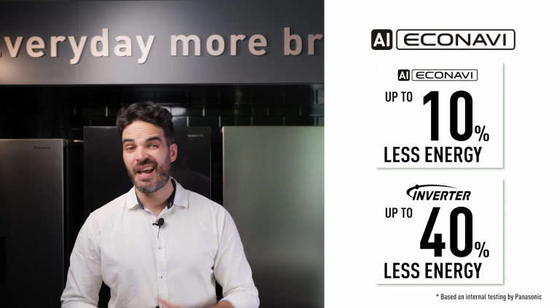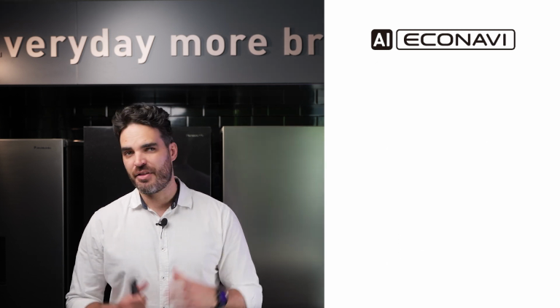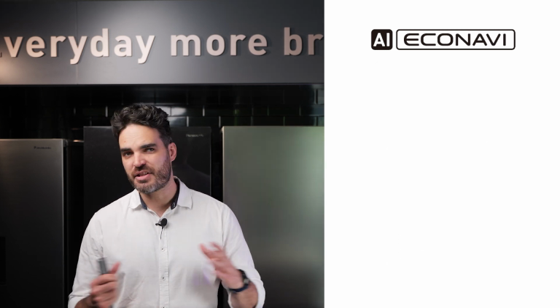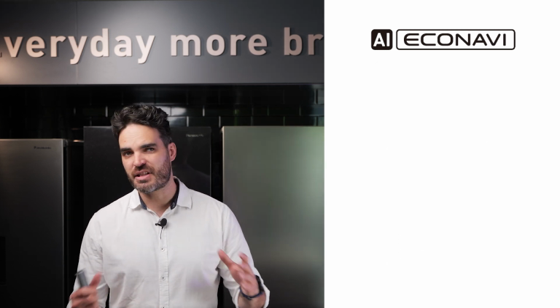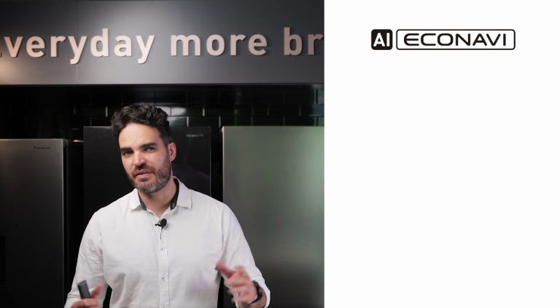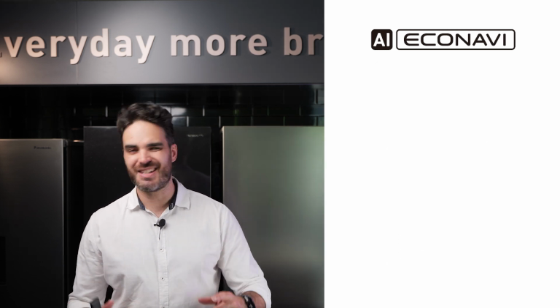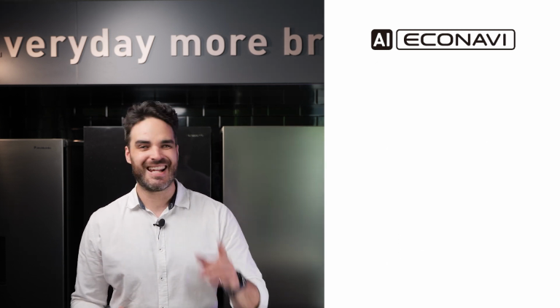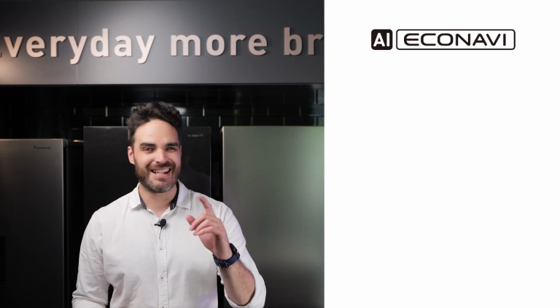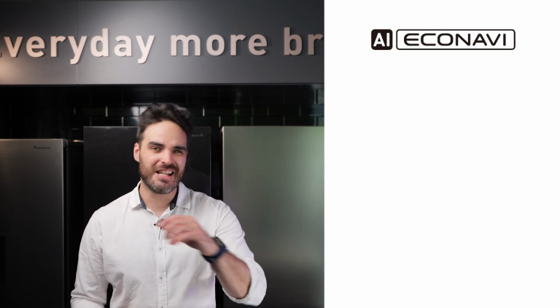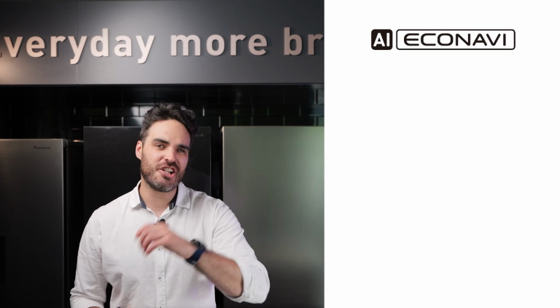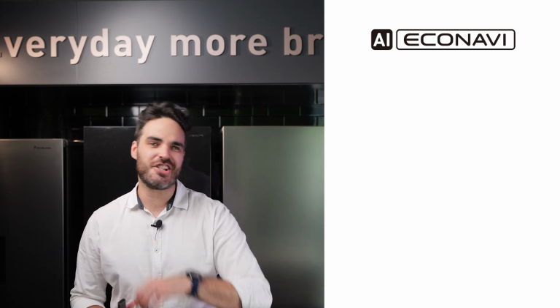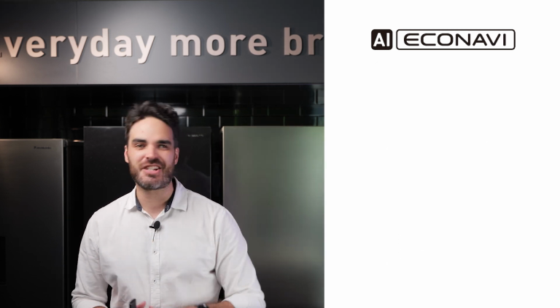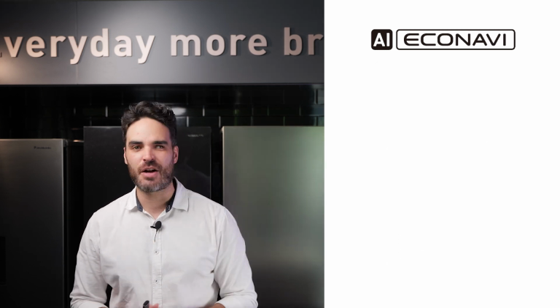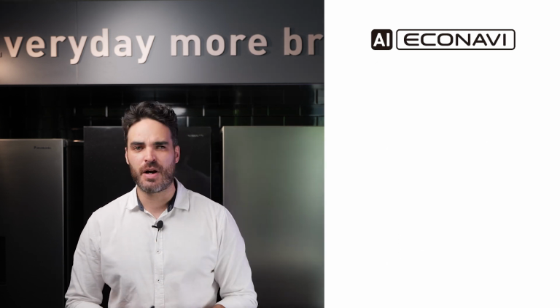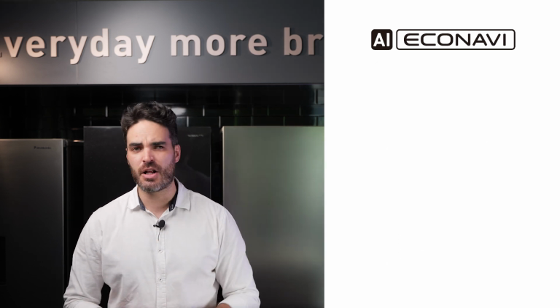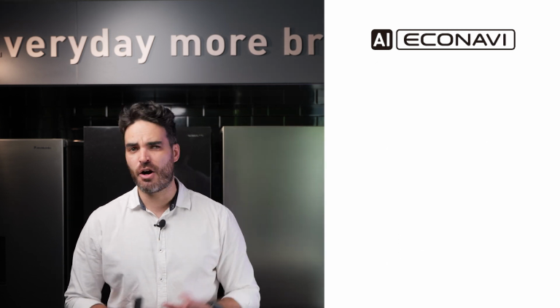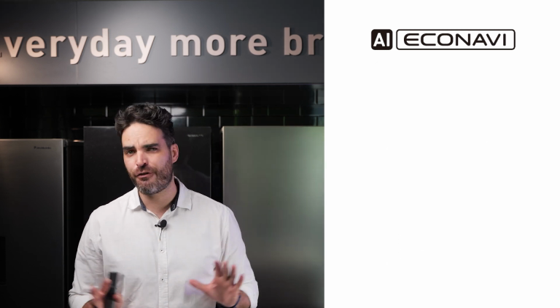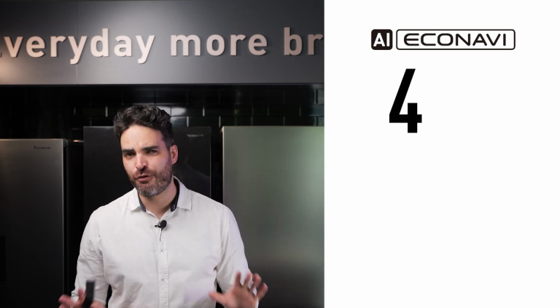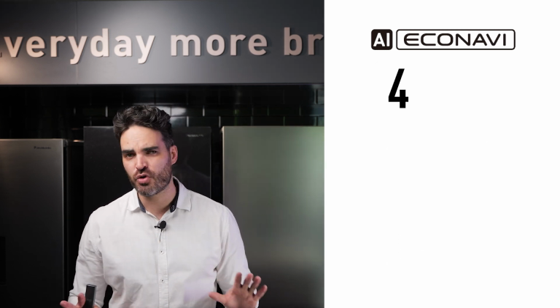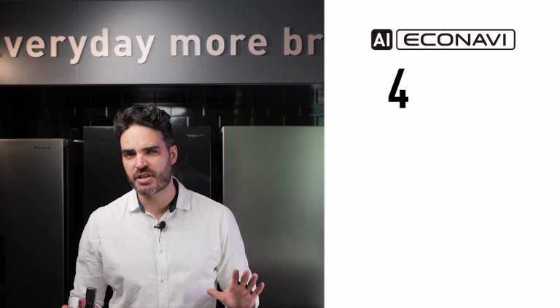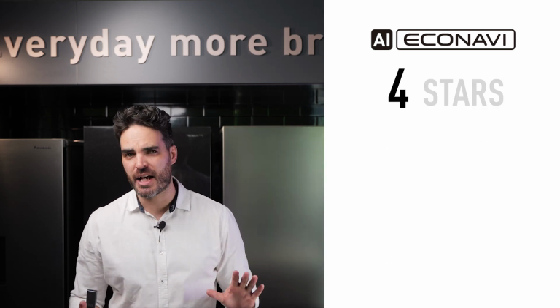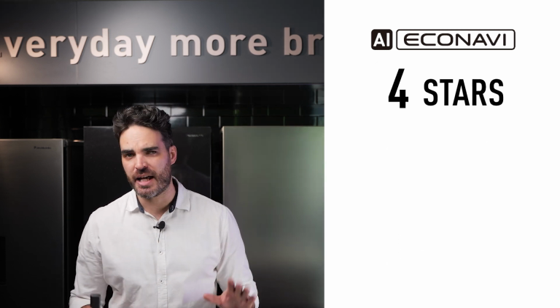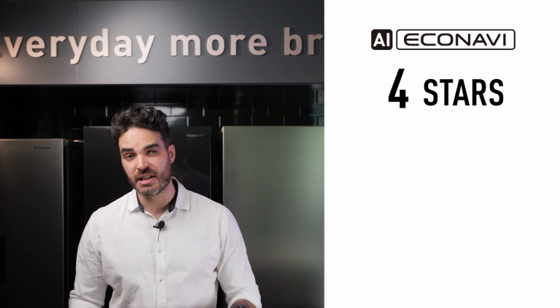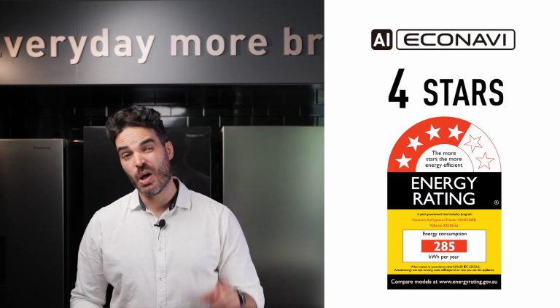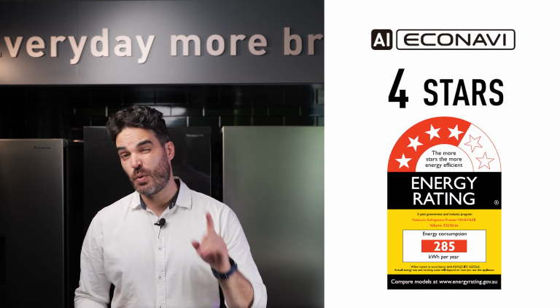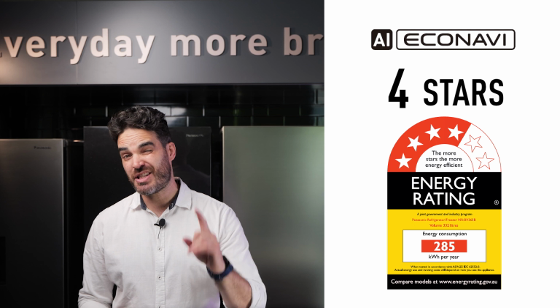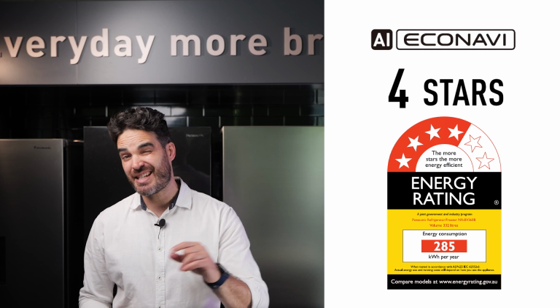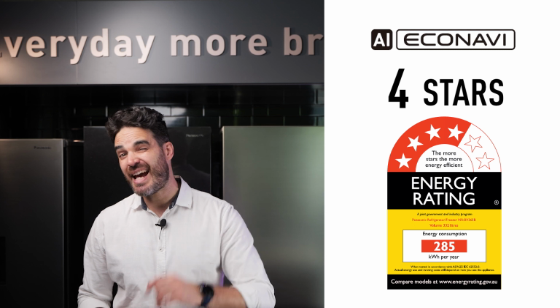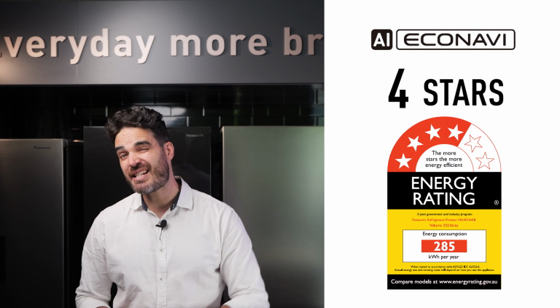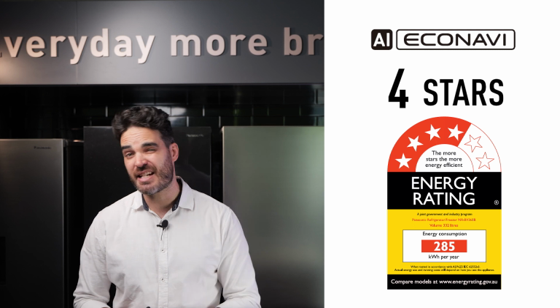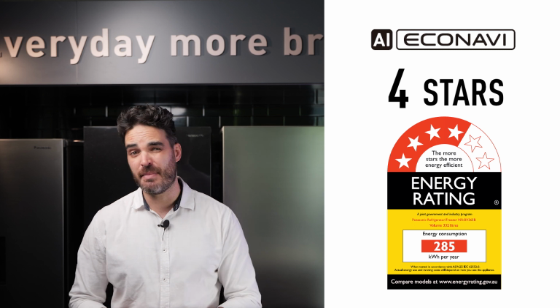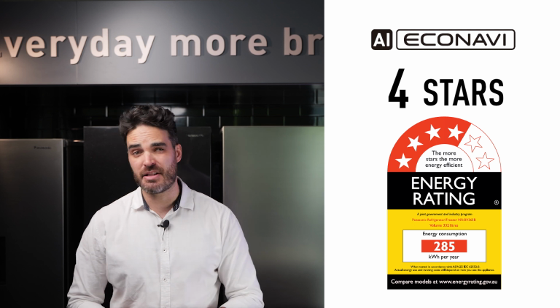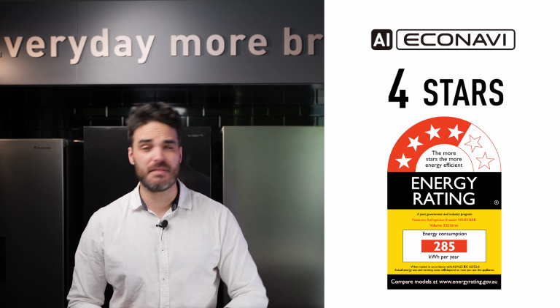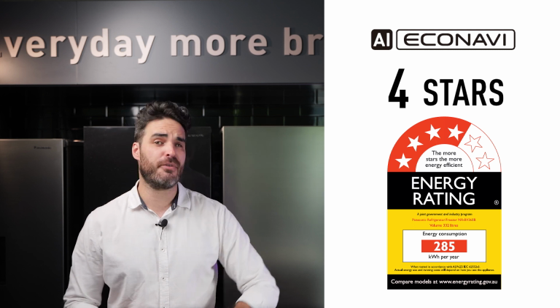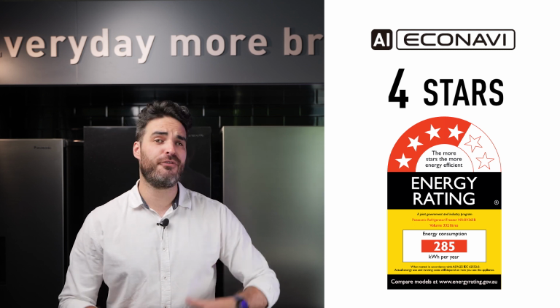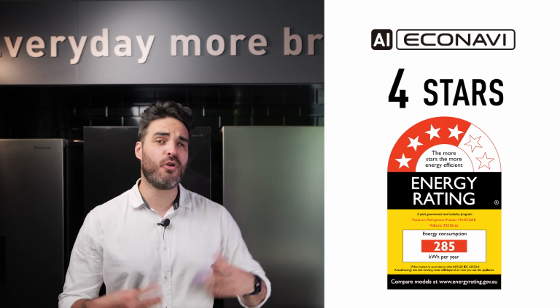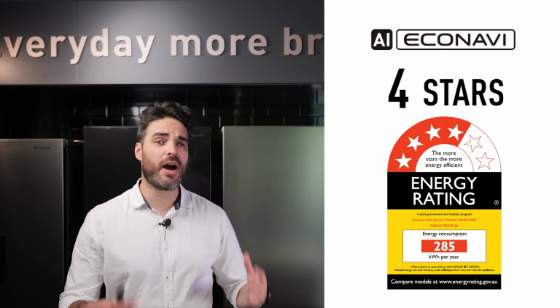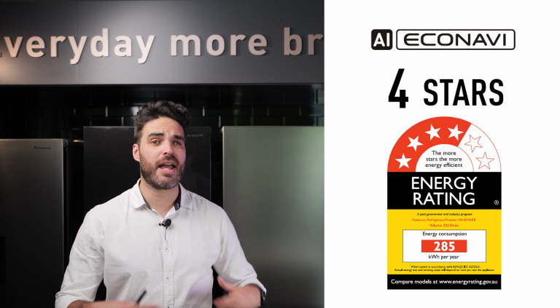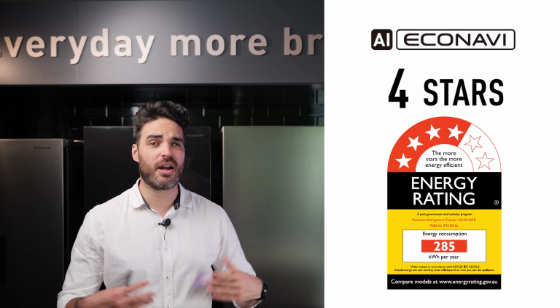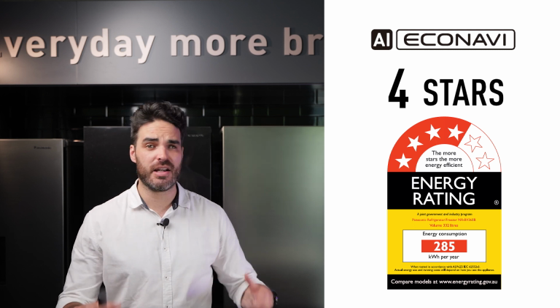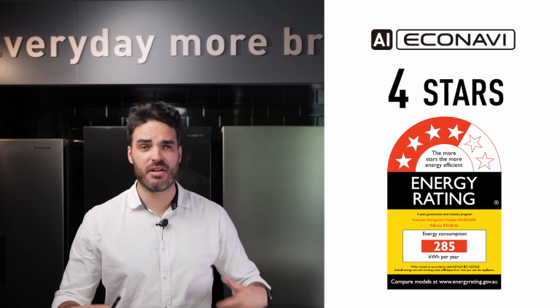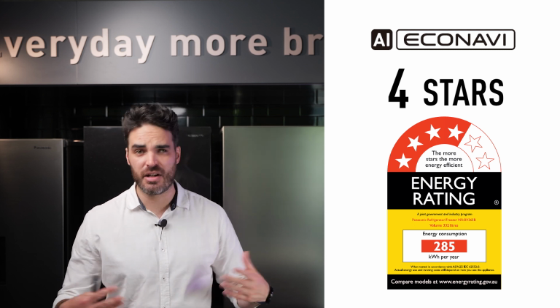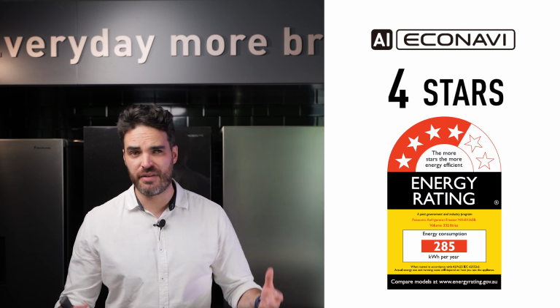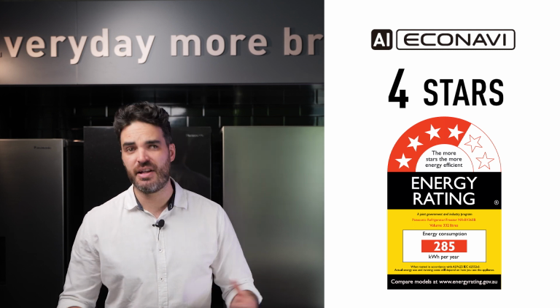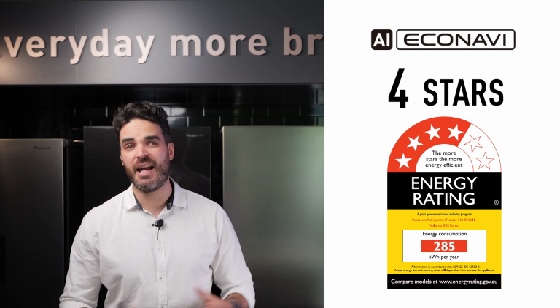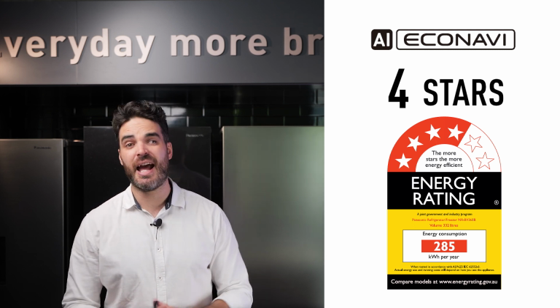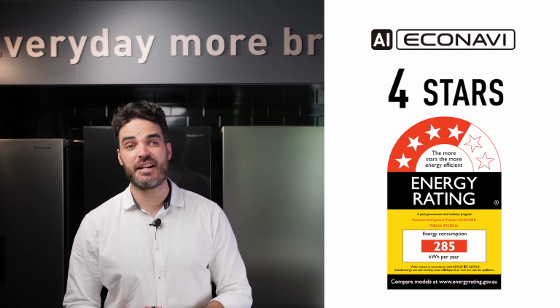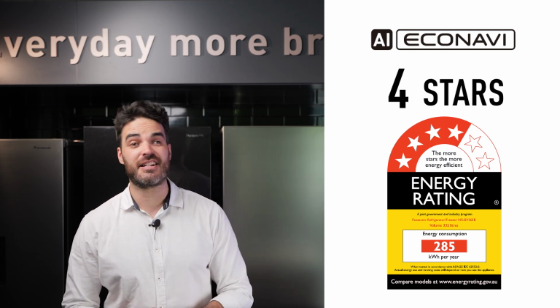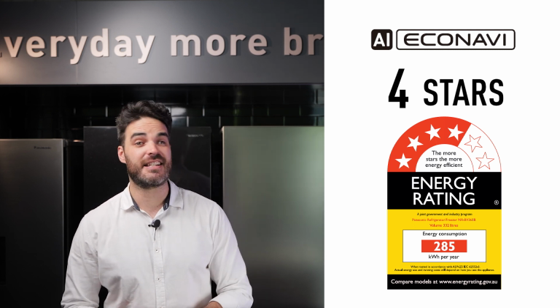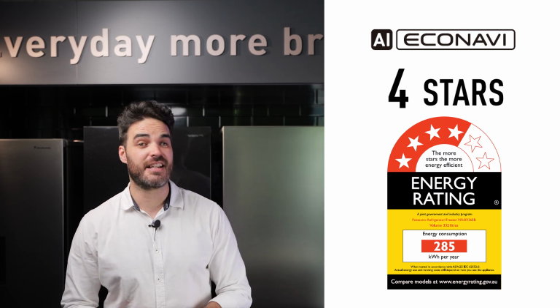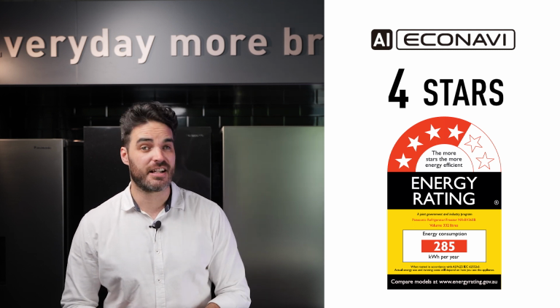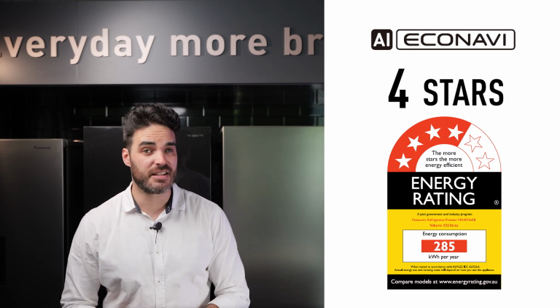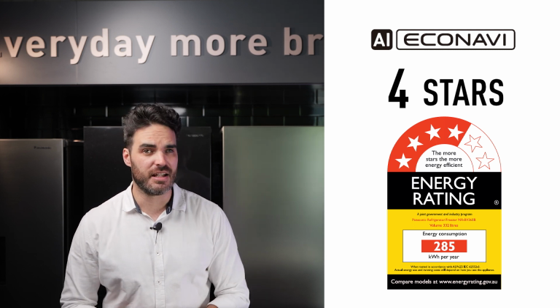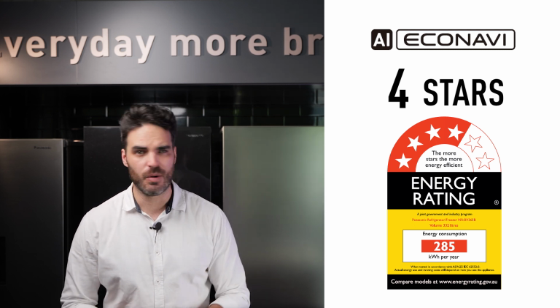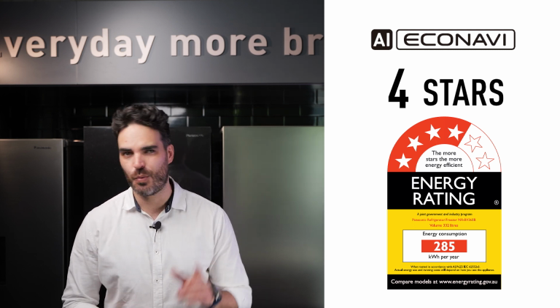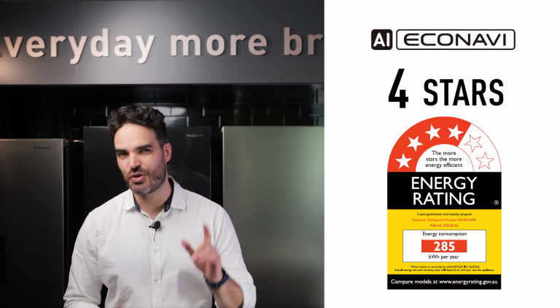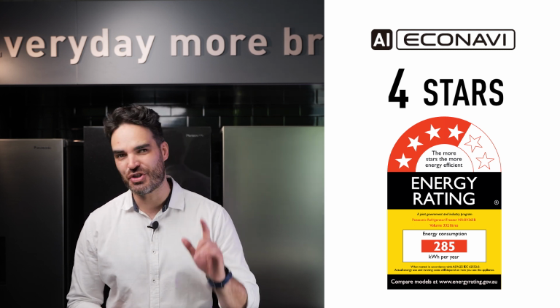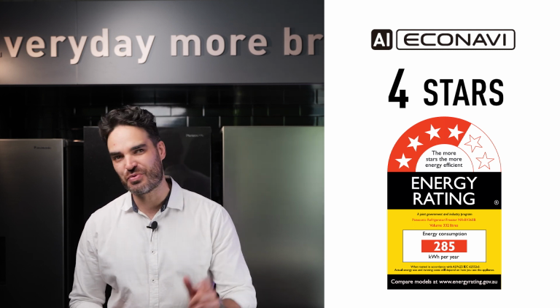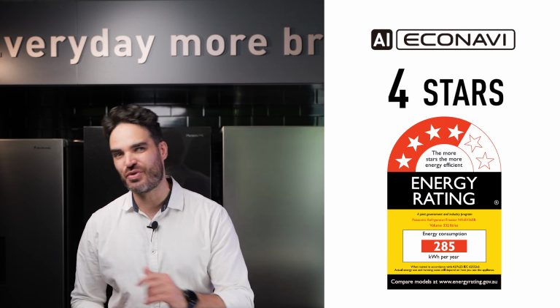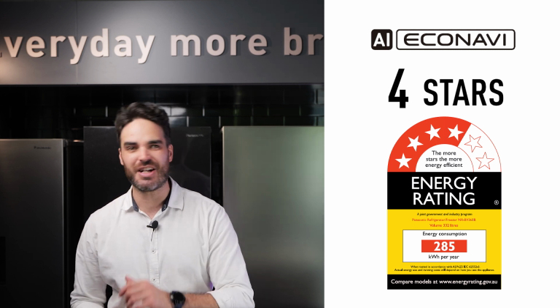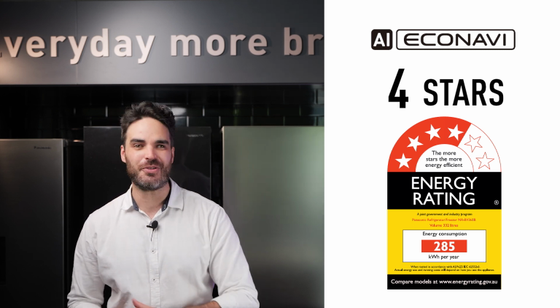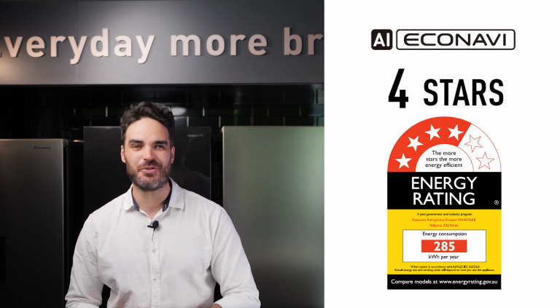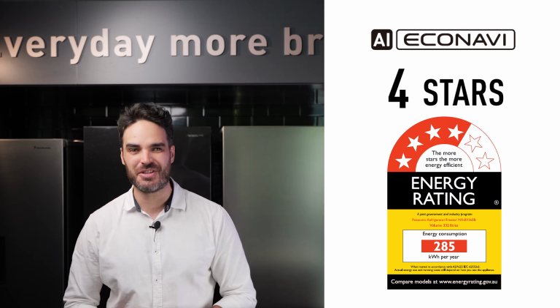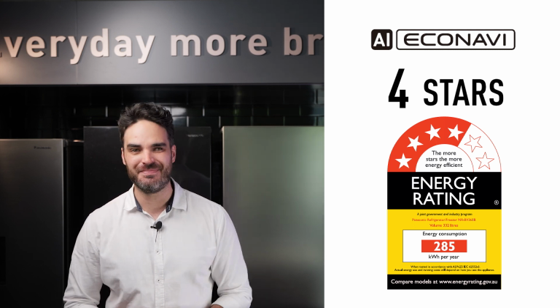This gives it an Energy Star rating of four stars, which is actually measured before AI Econavi kicks in, which is really awesome.